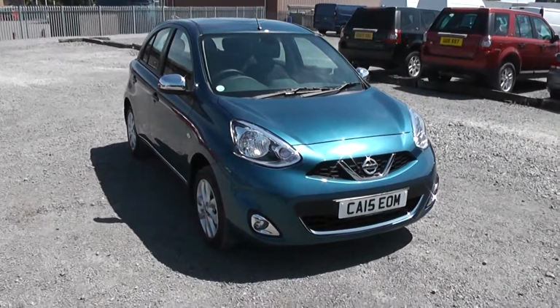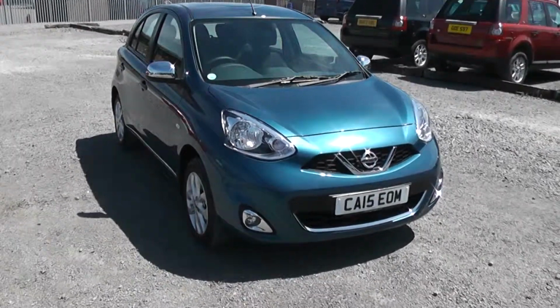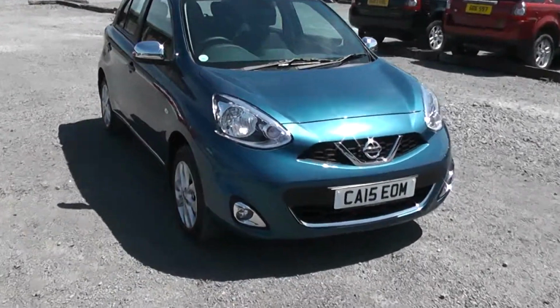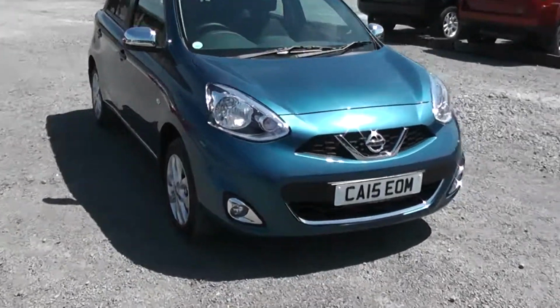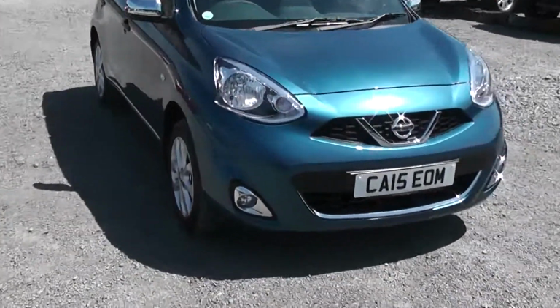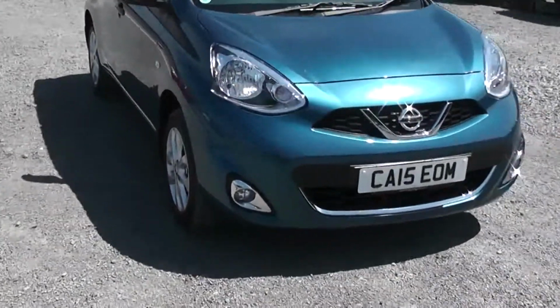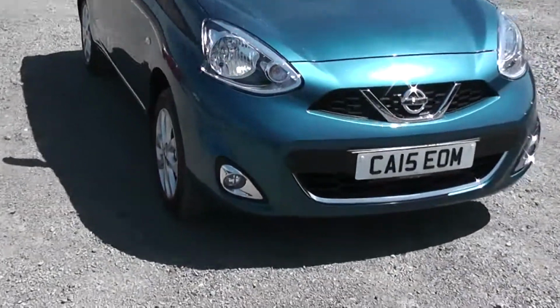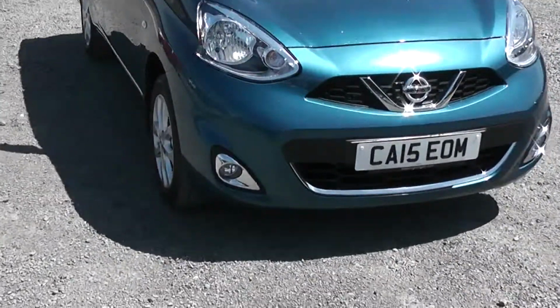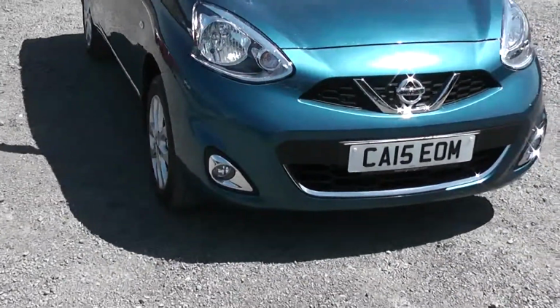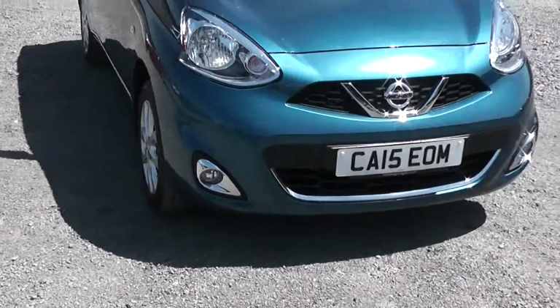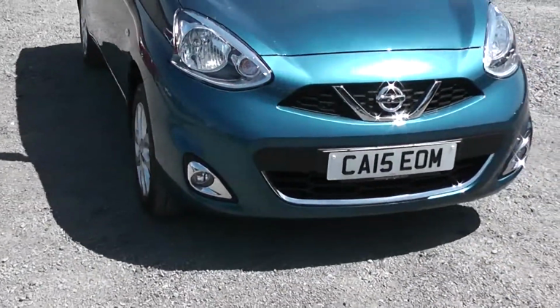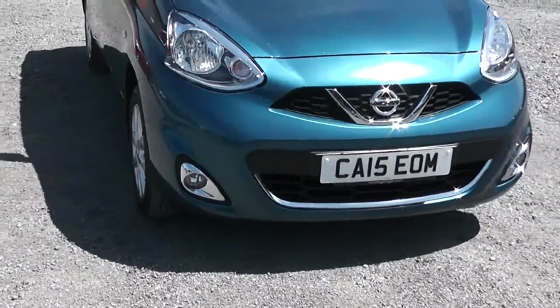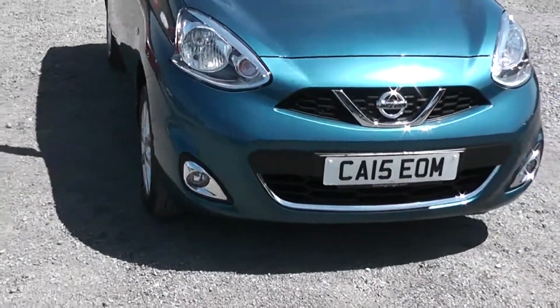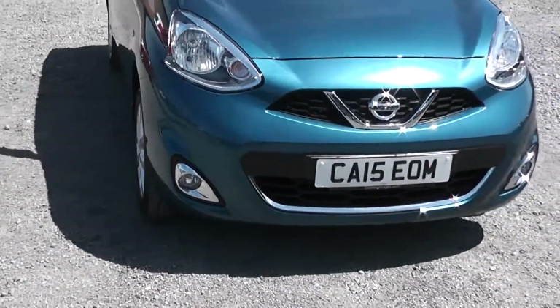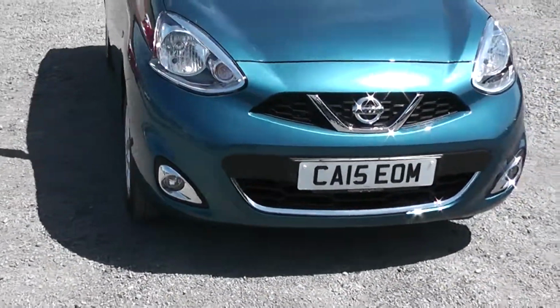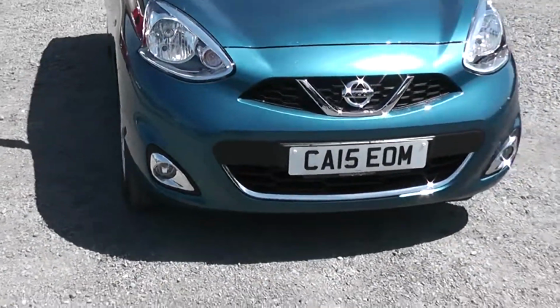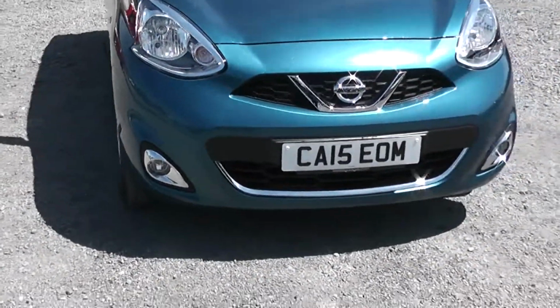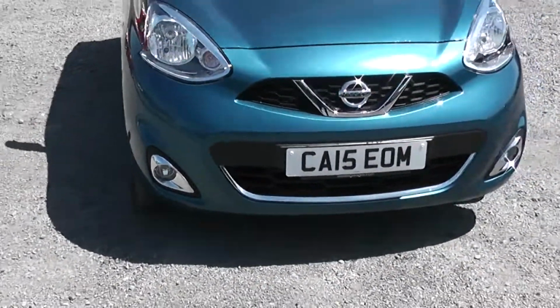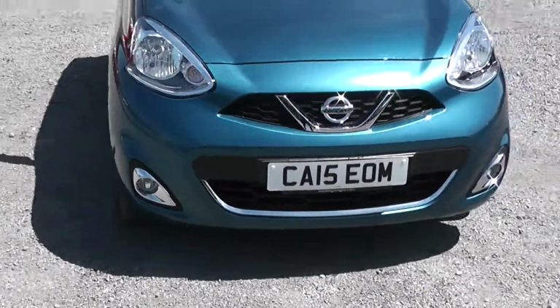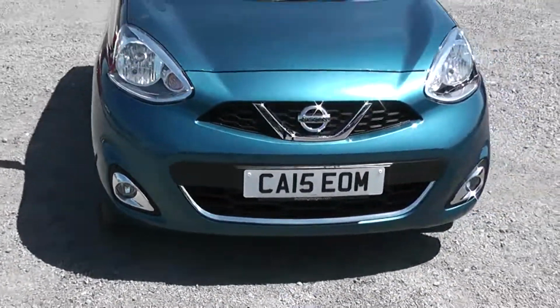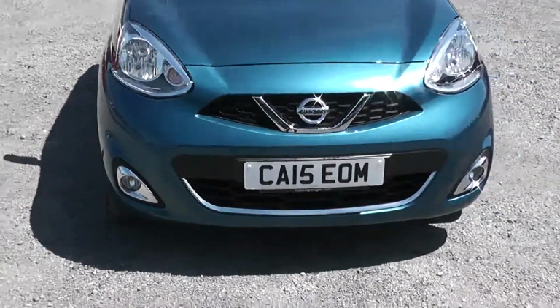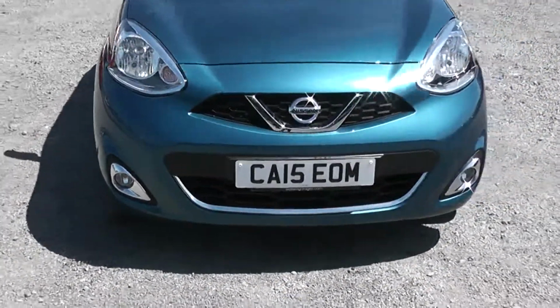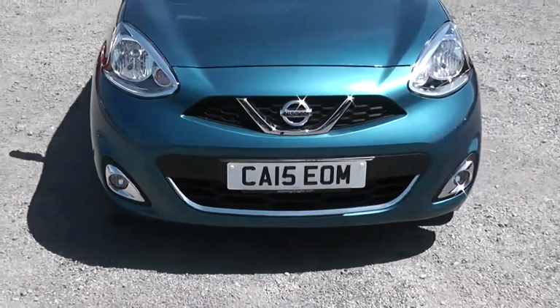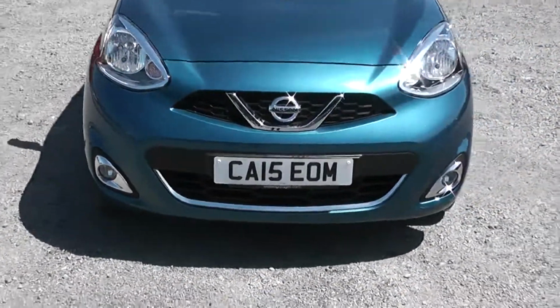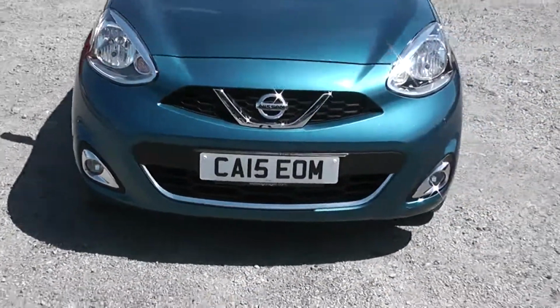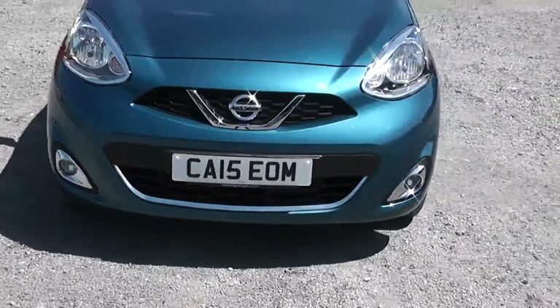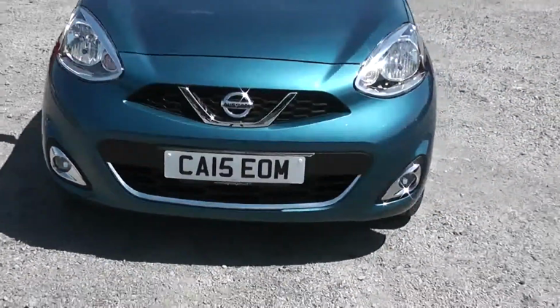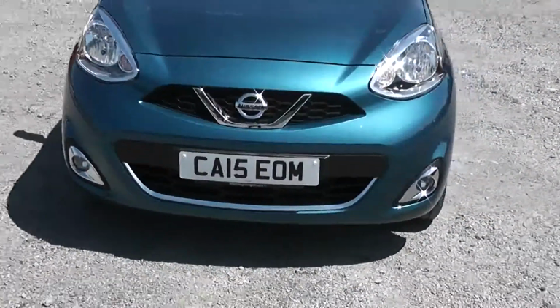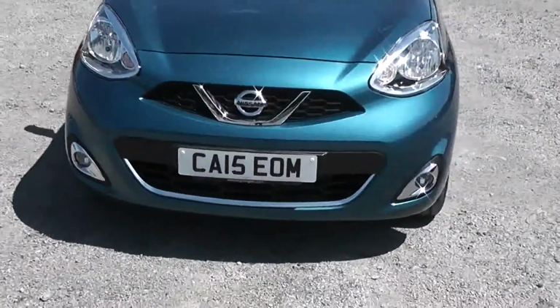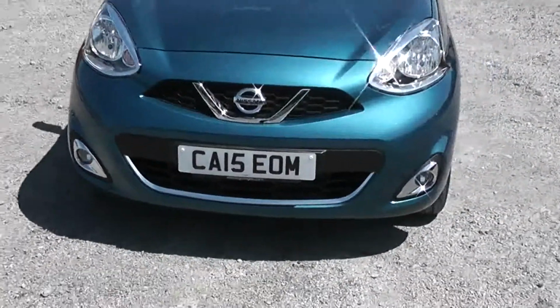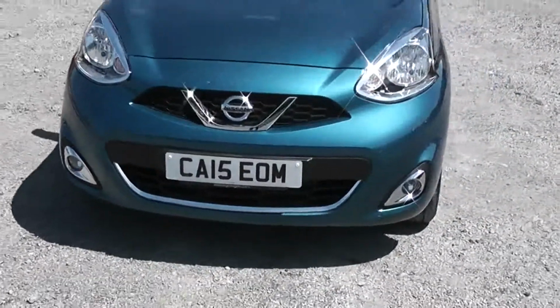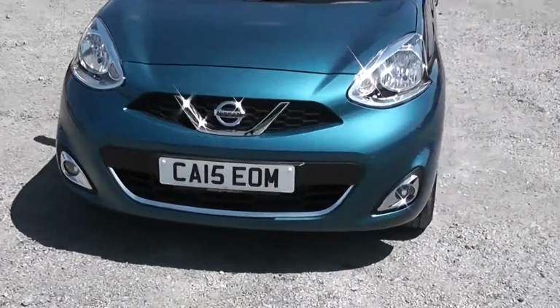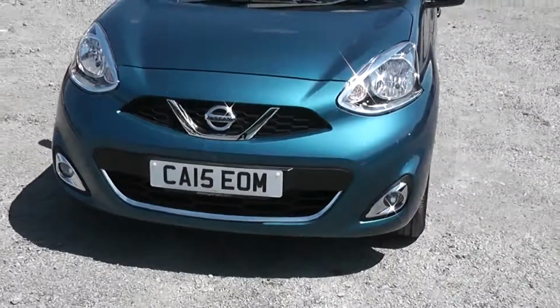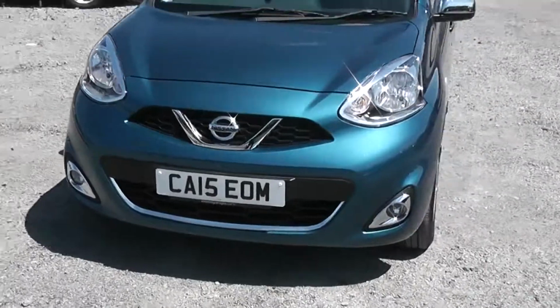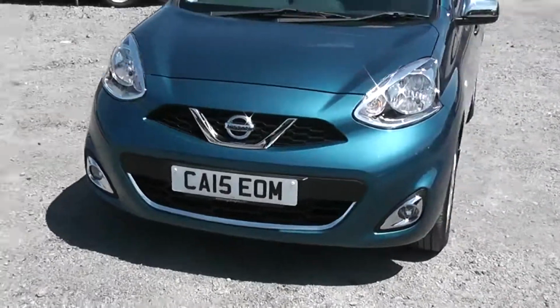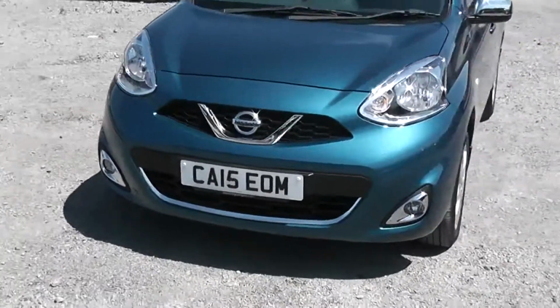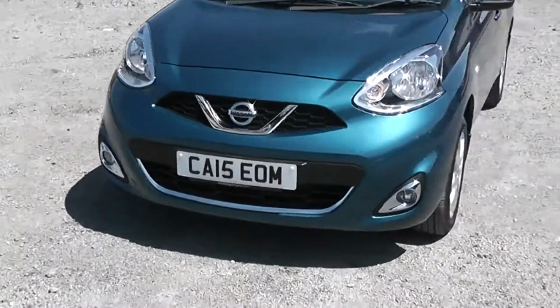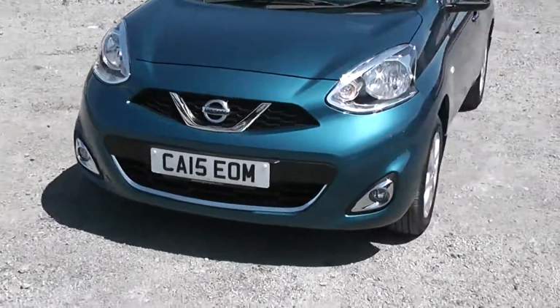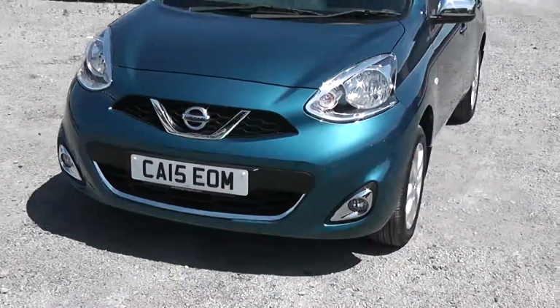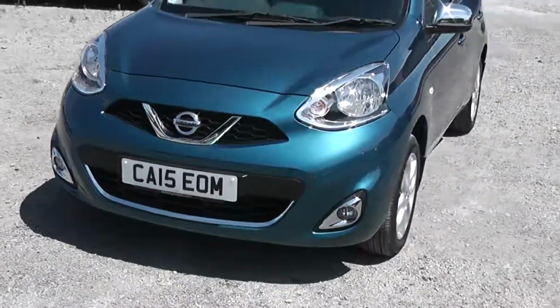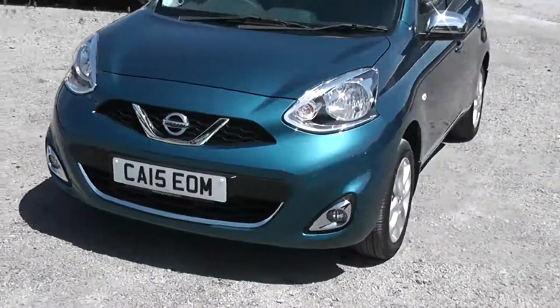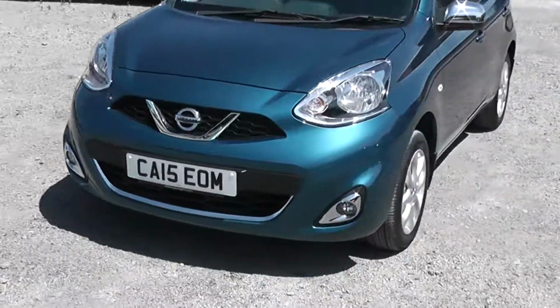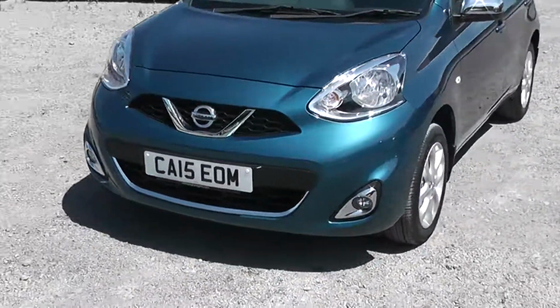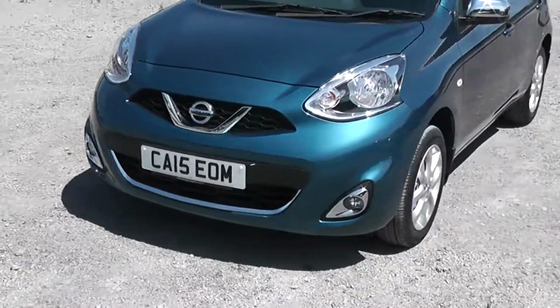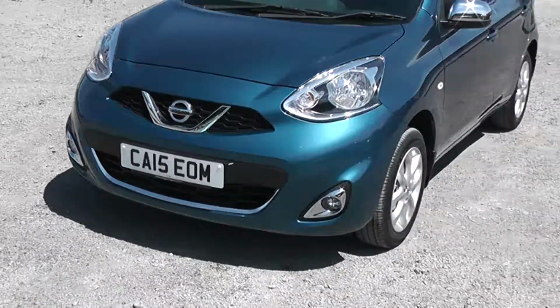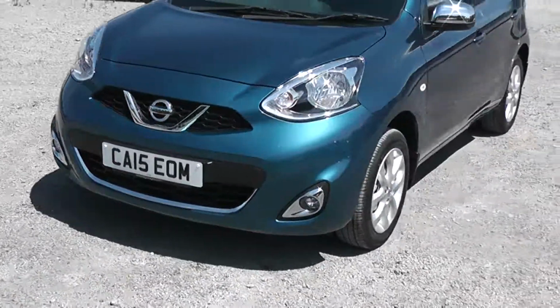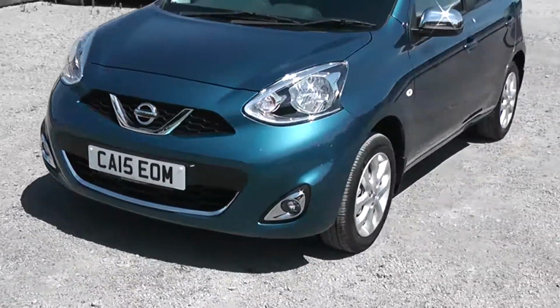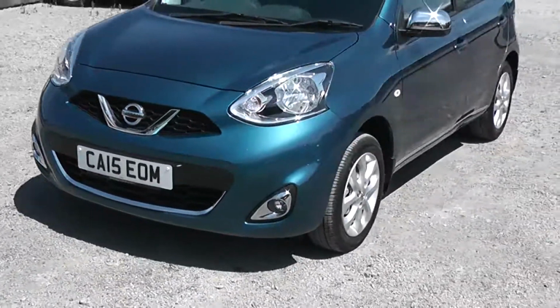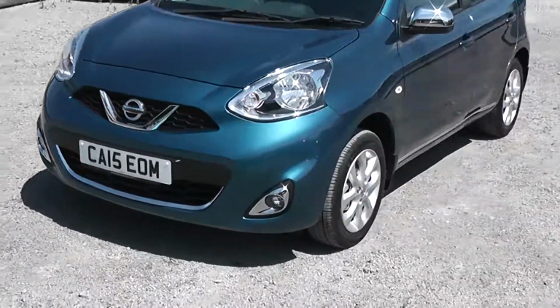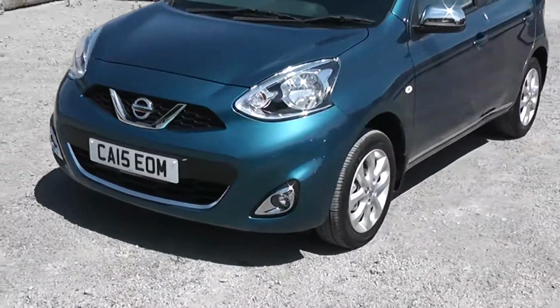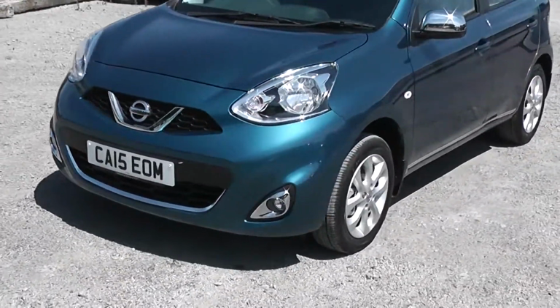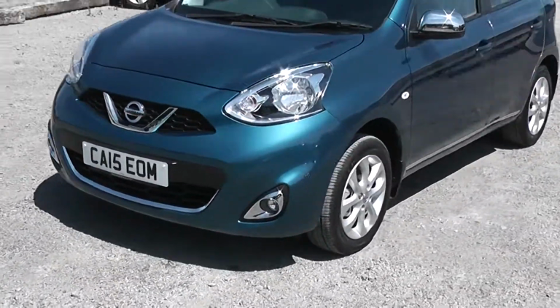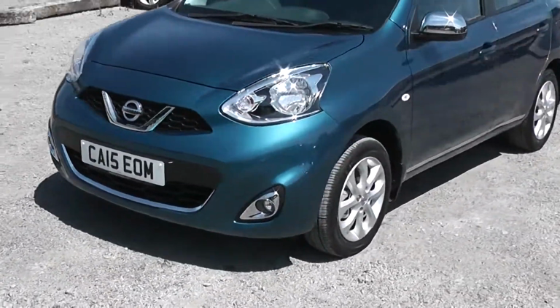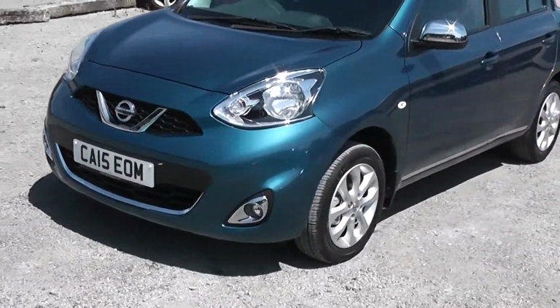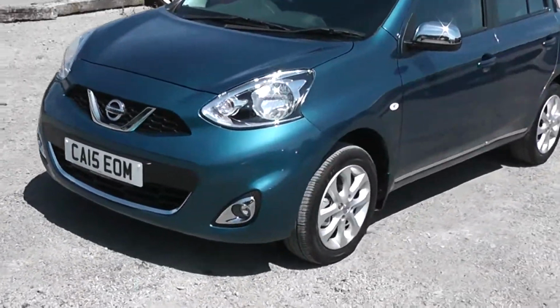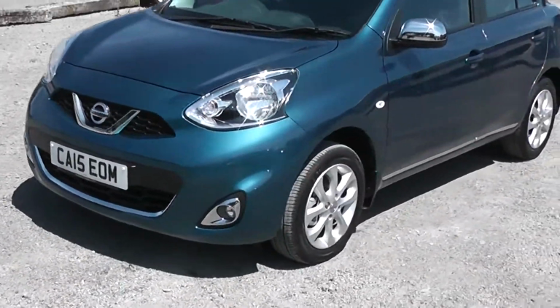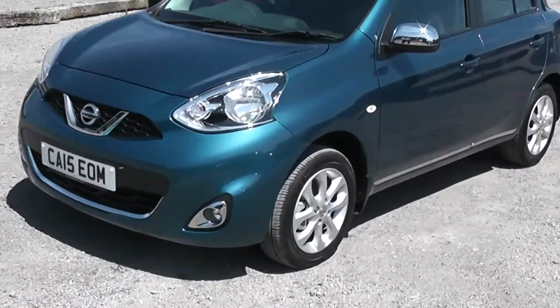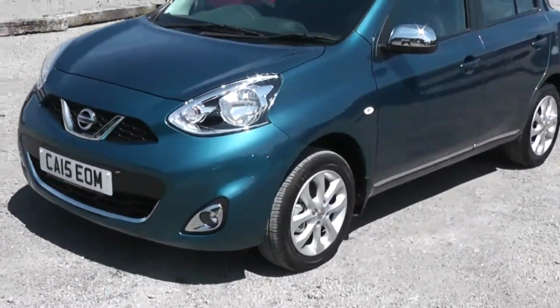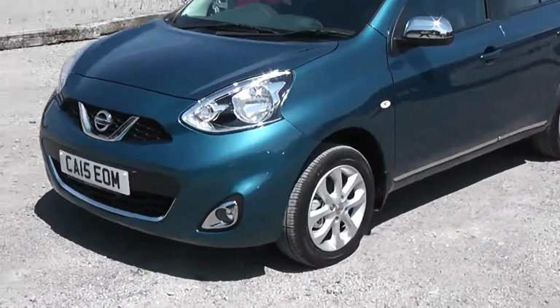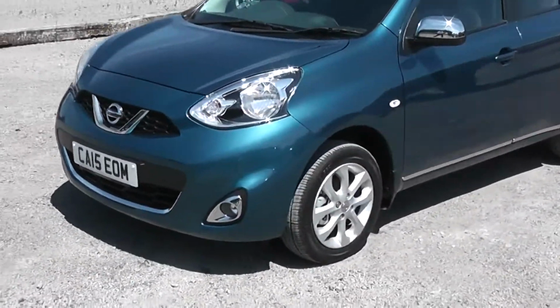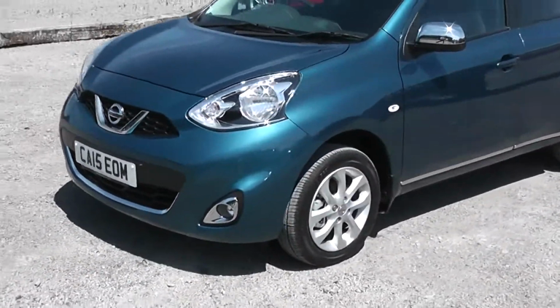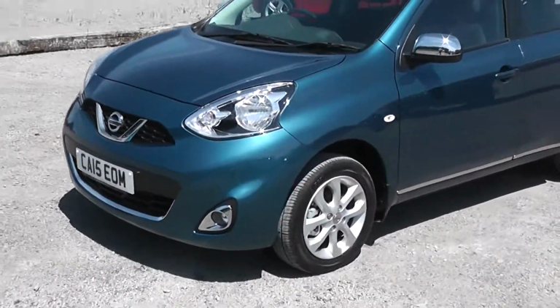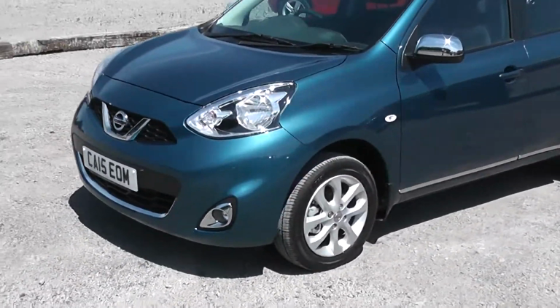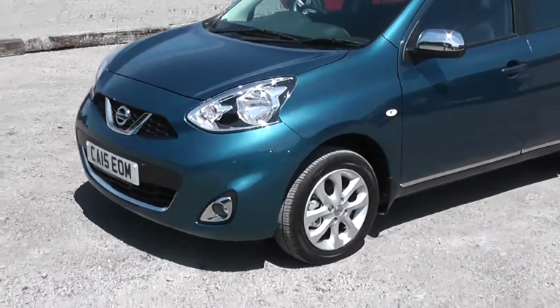On the front here you can see the chrome finished front fog lights are separate to the front headlights, in order to enhance your vision whilst driving in bad conditions.